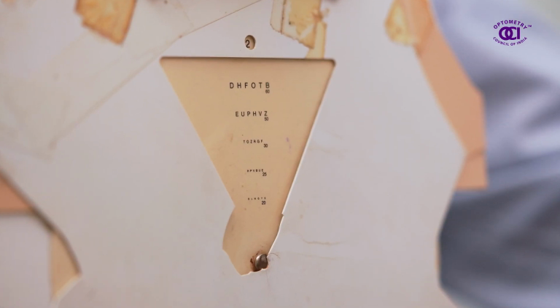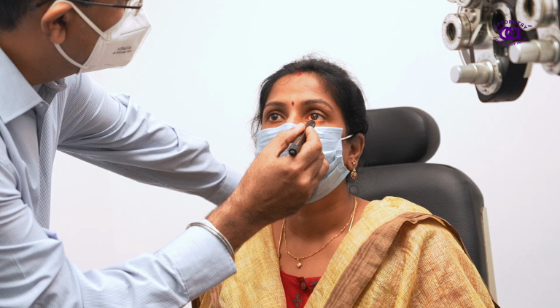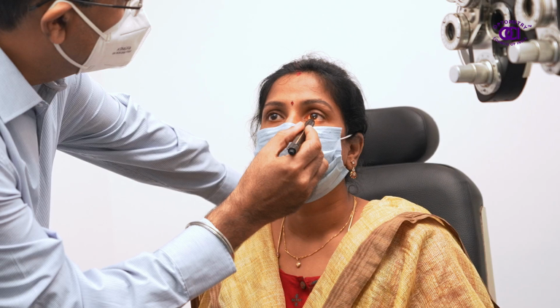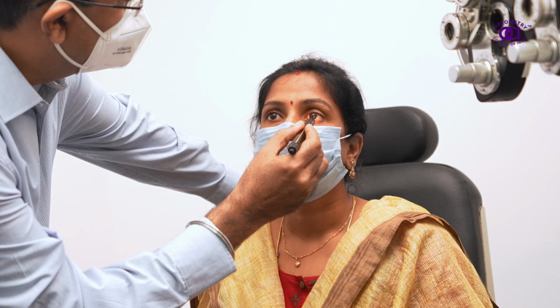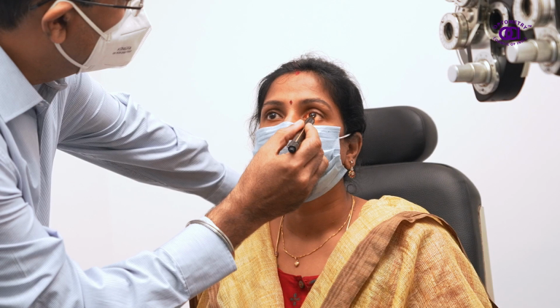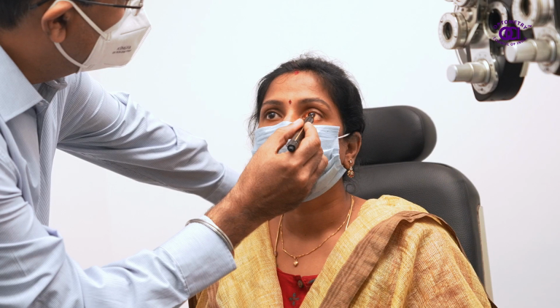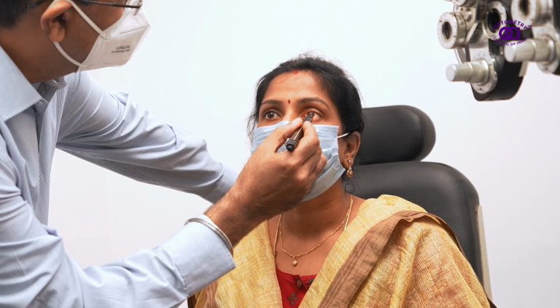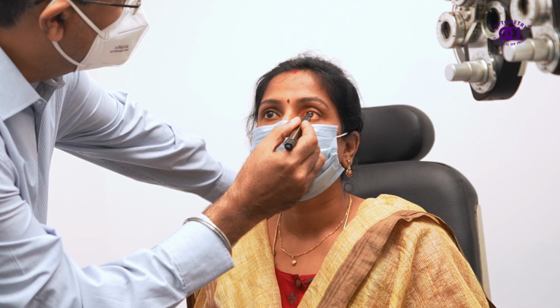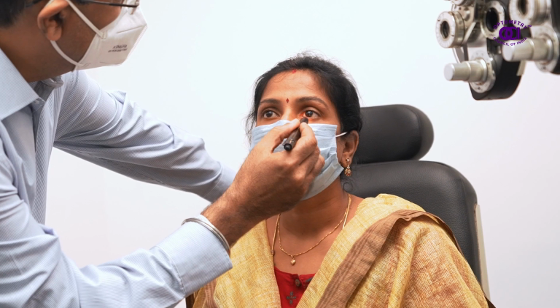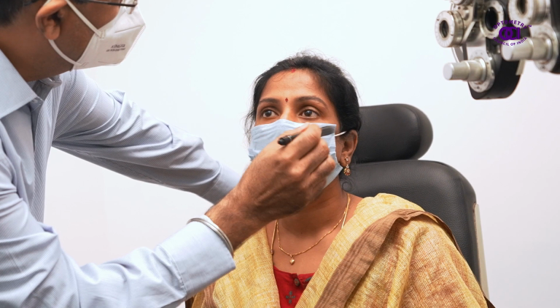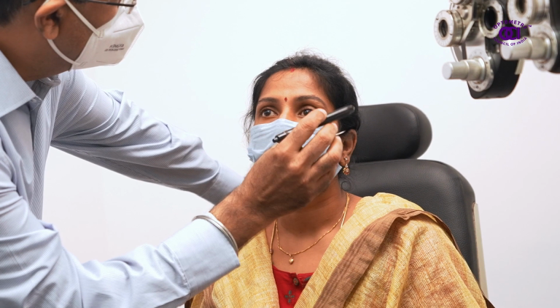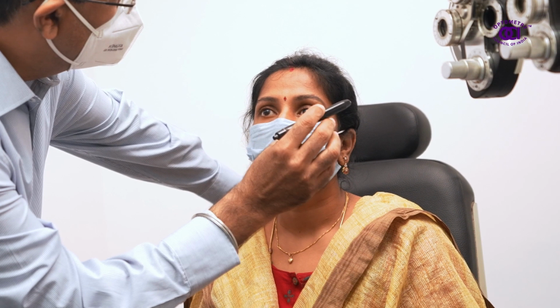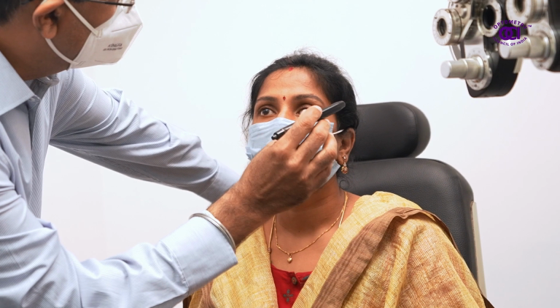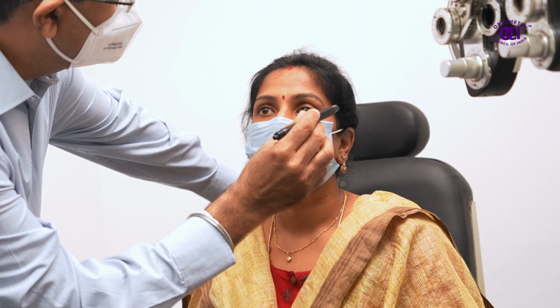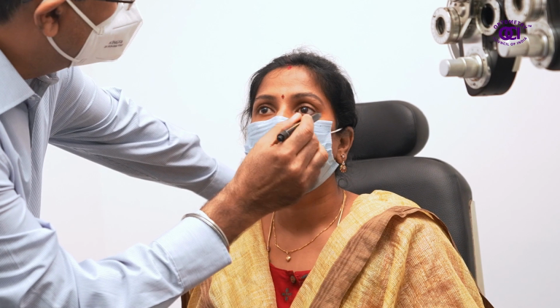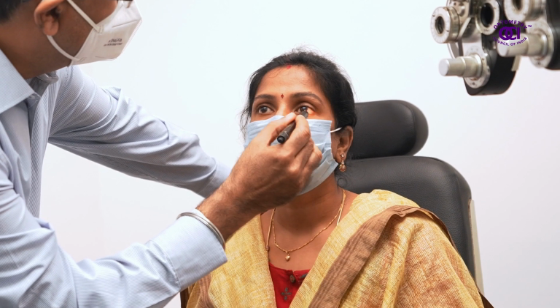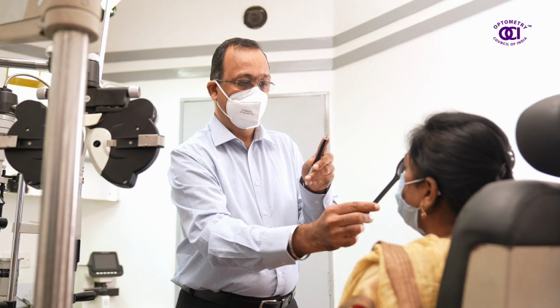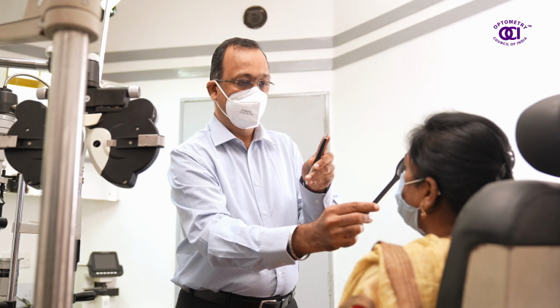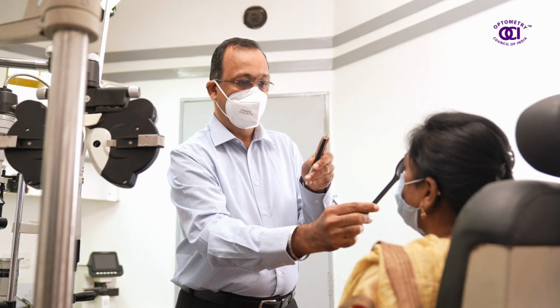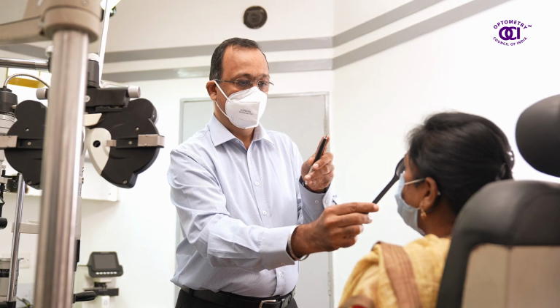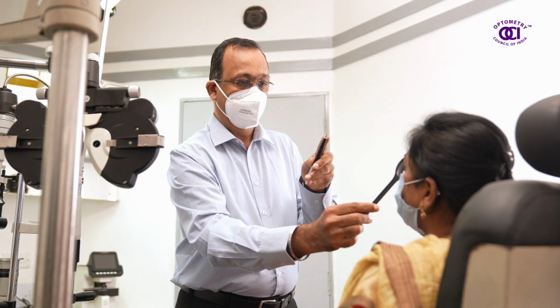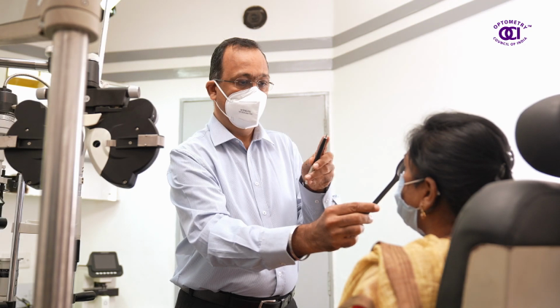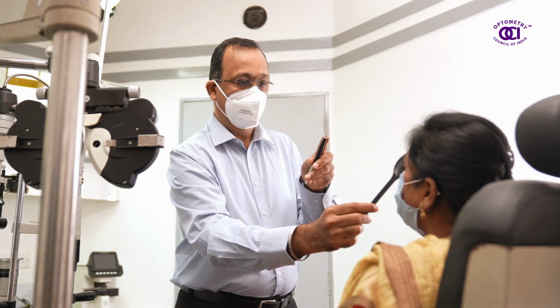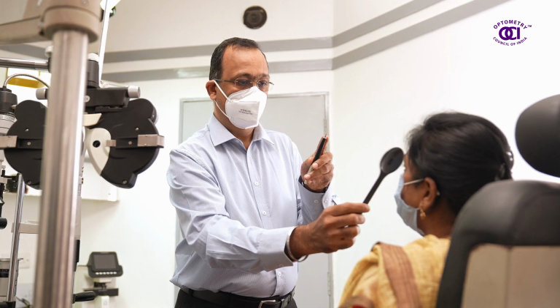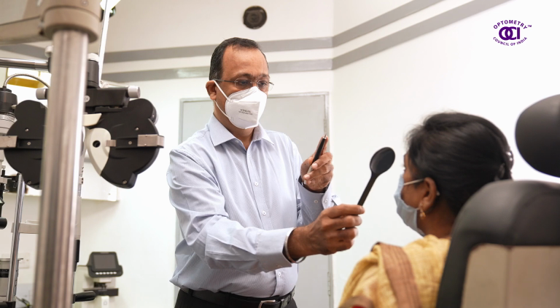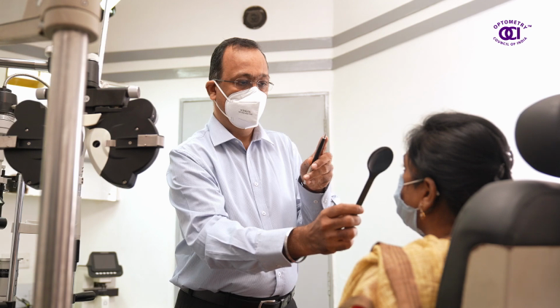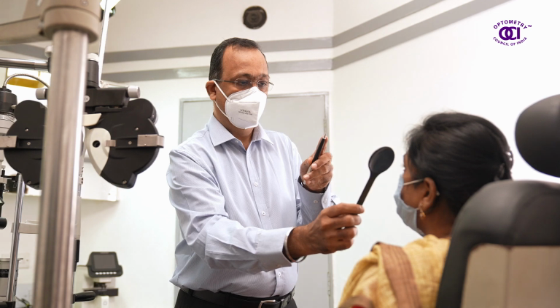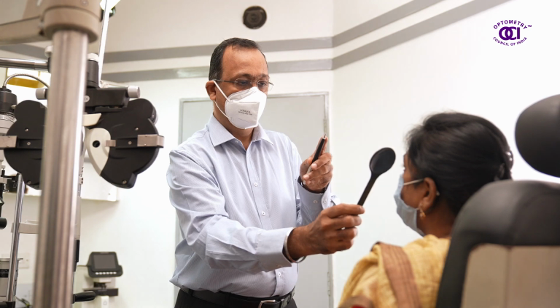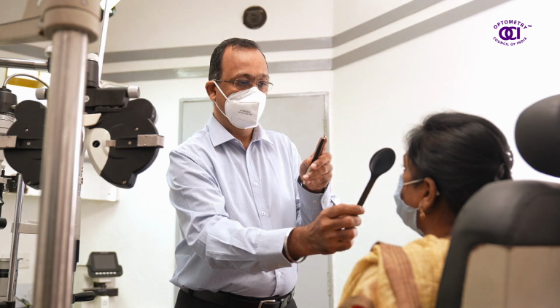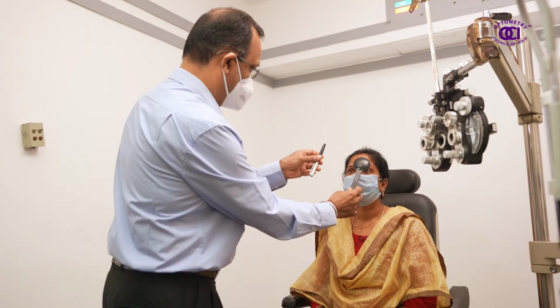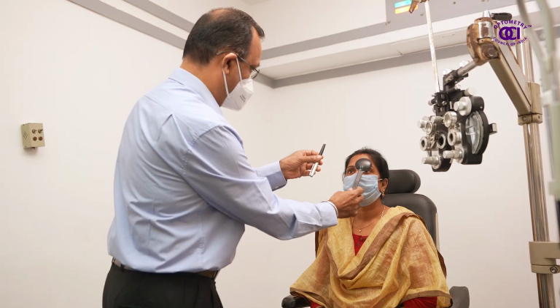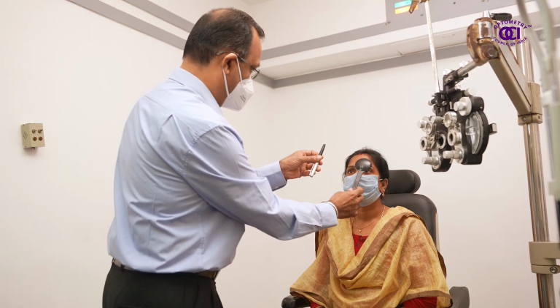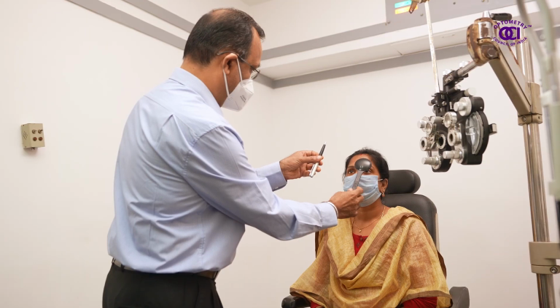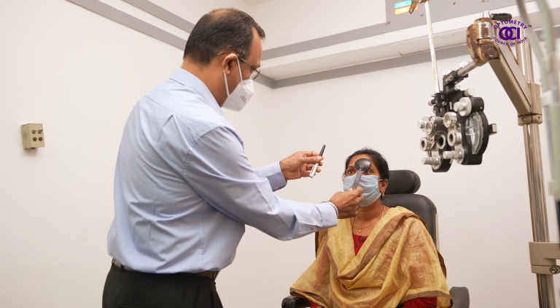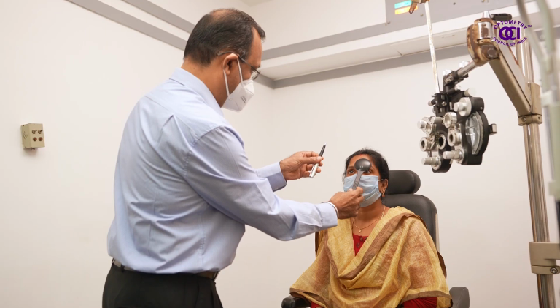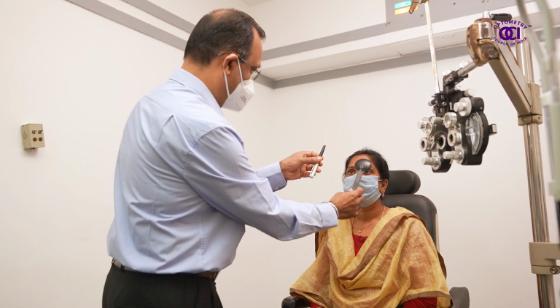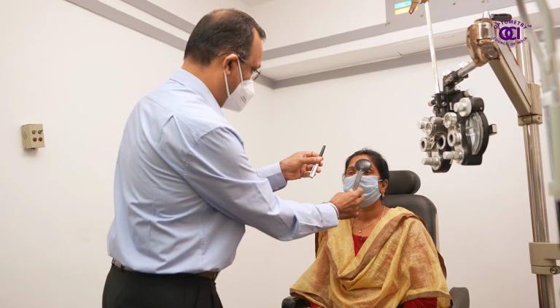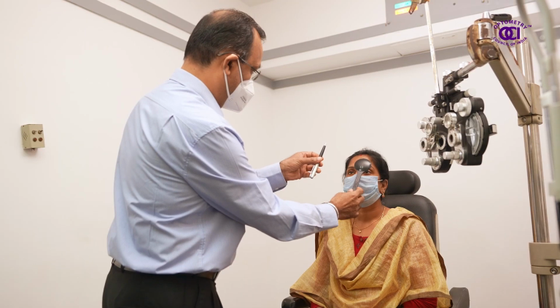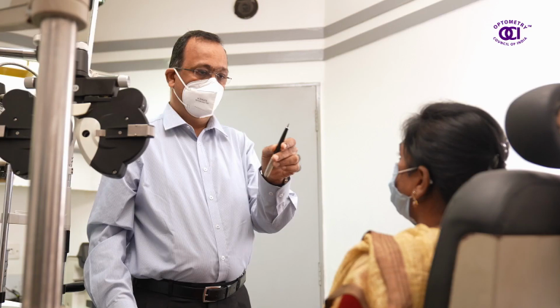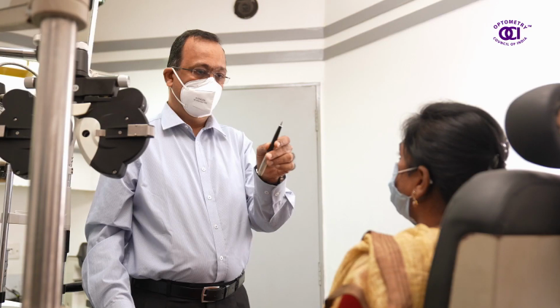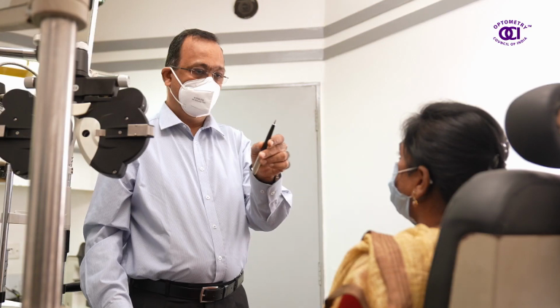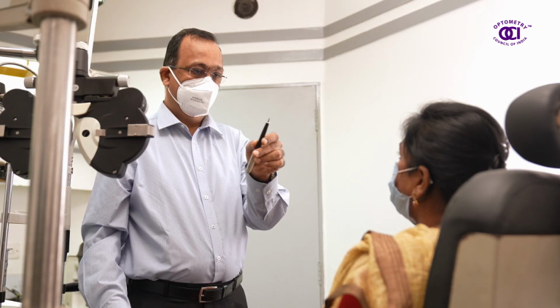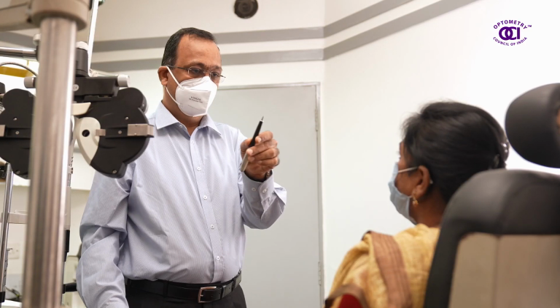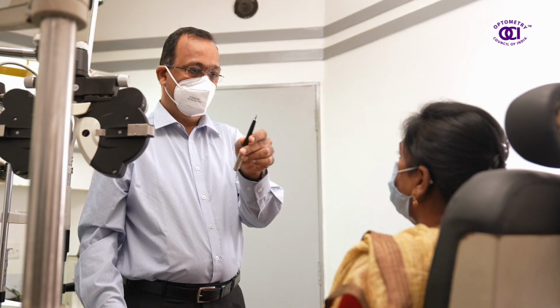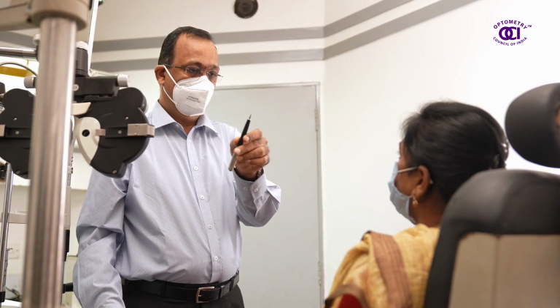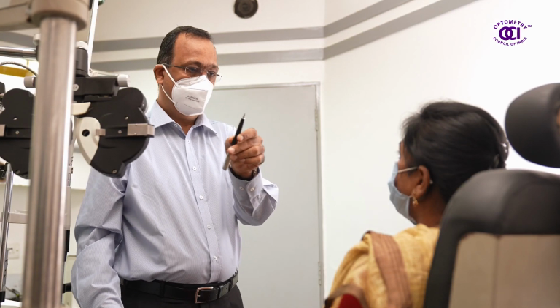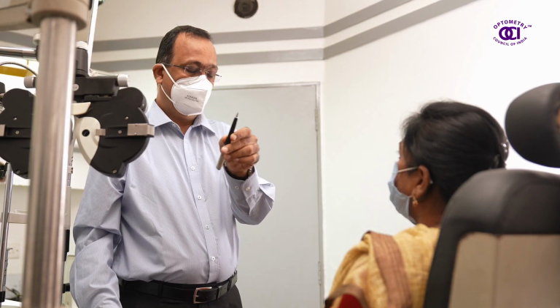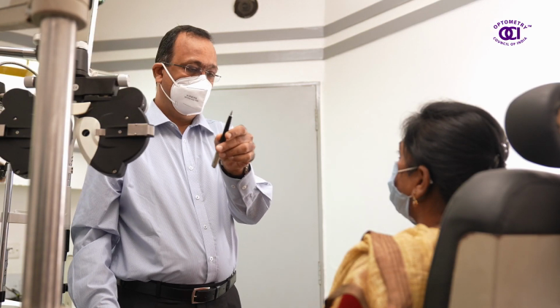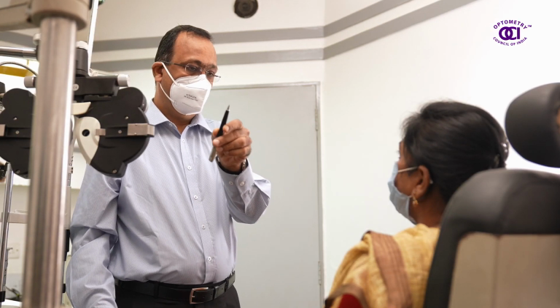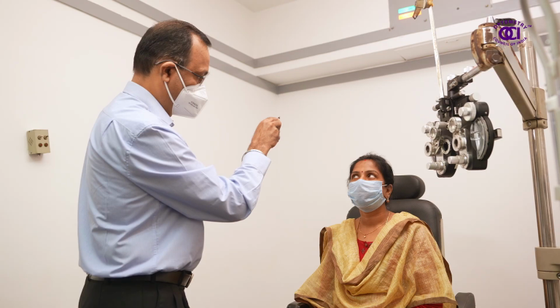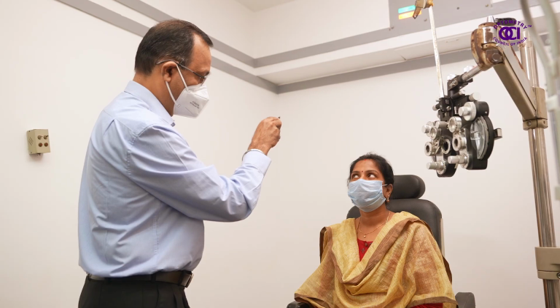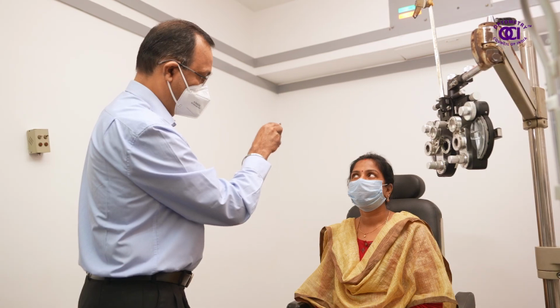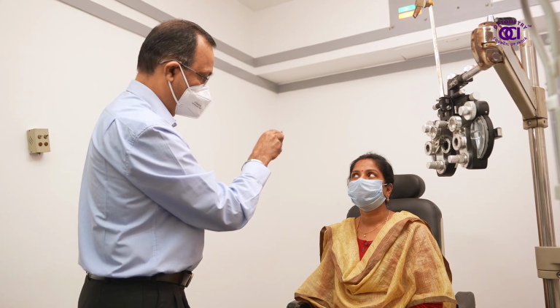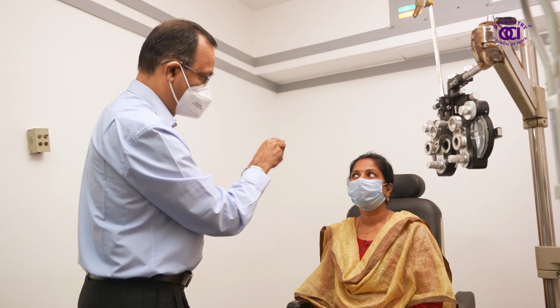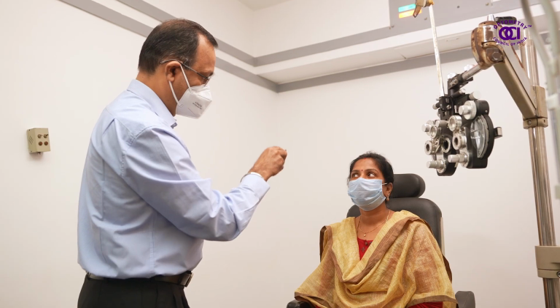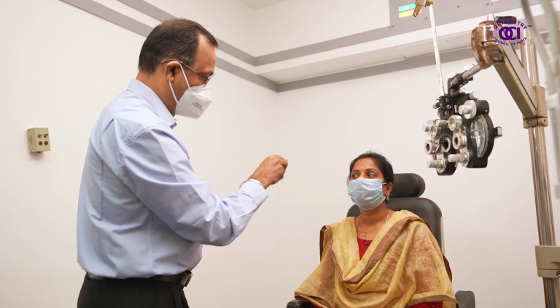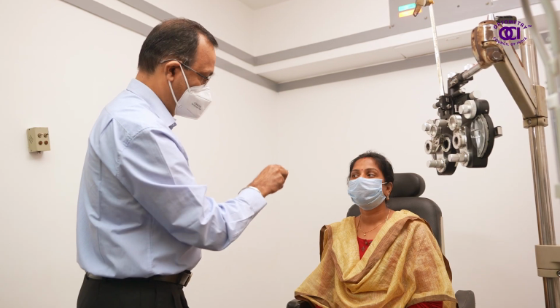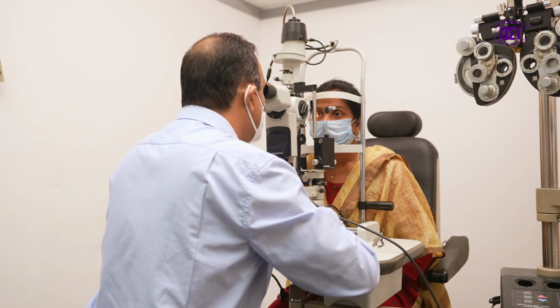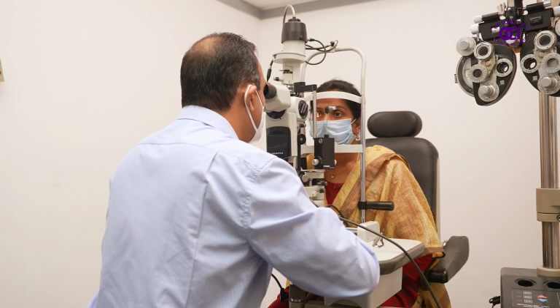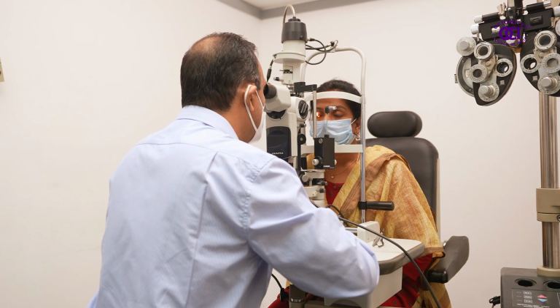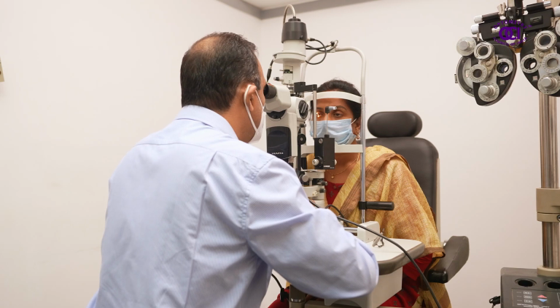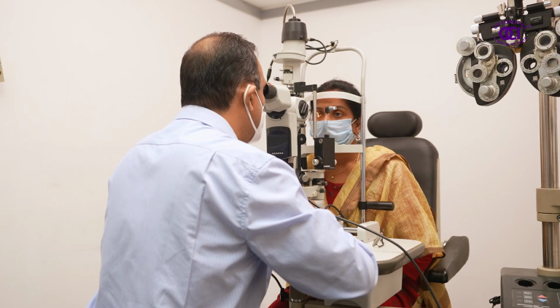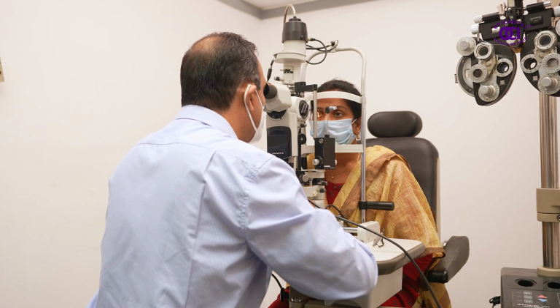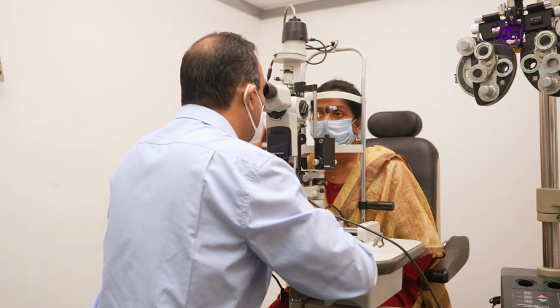Tests are also done to find if both eyes are in coordination in terms of functioning in unison.